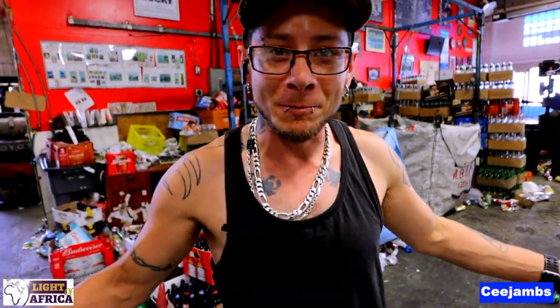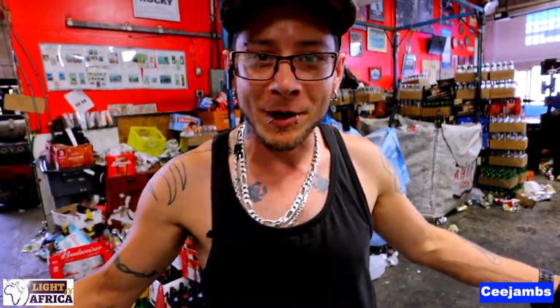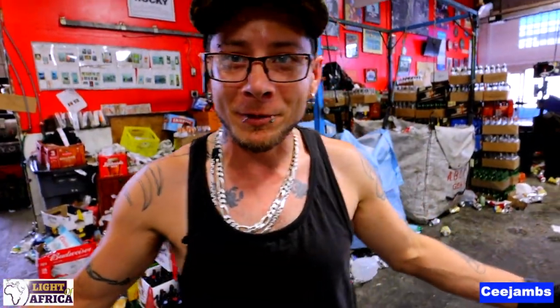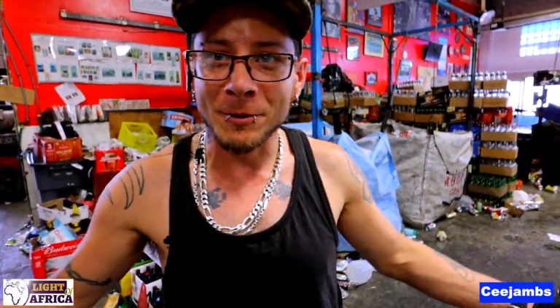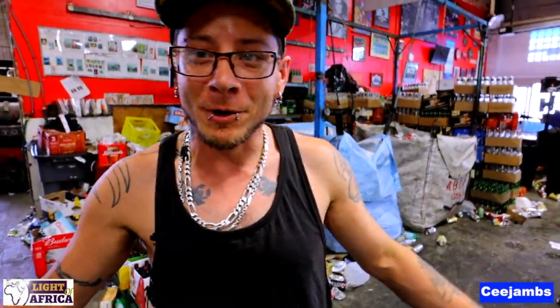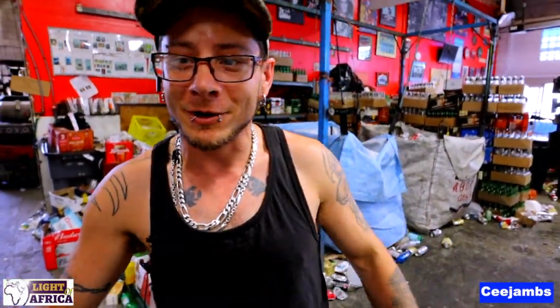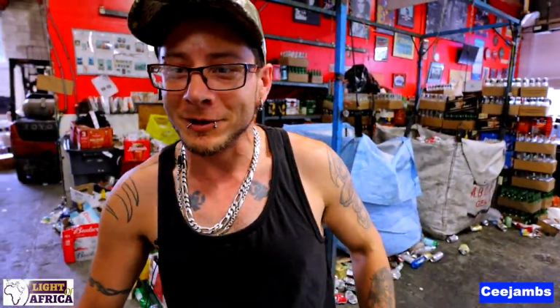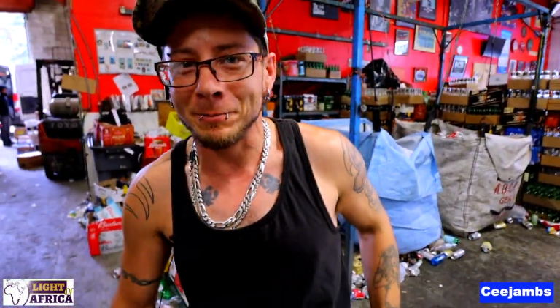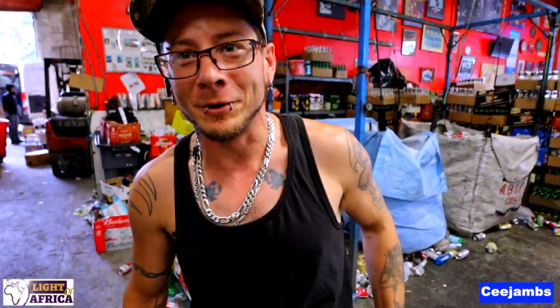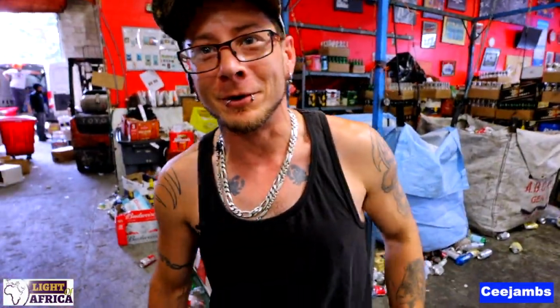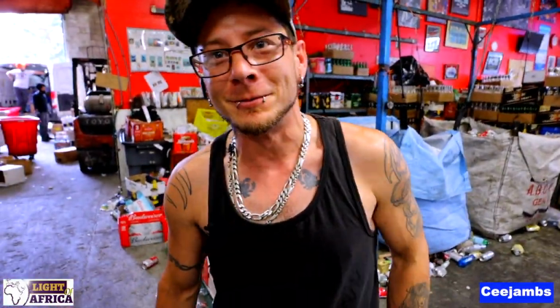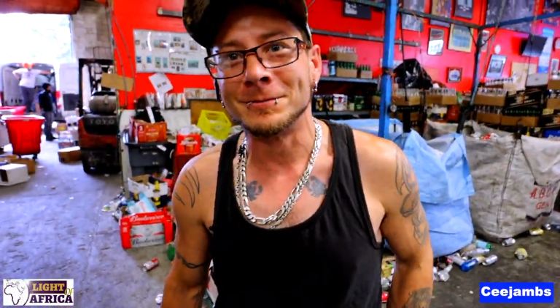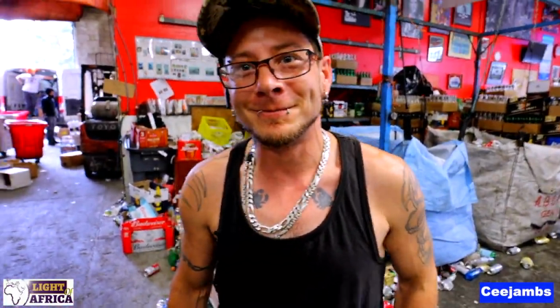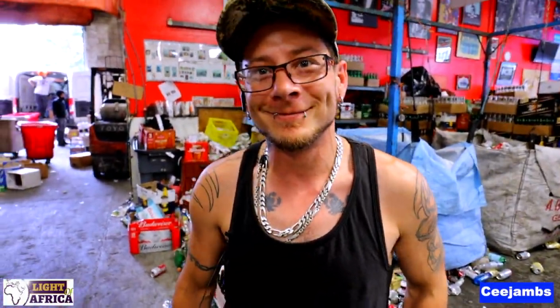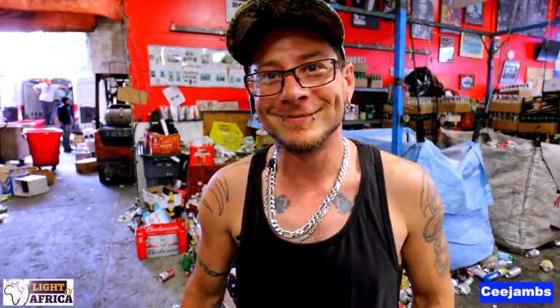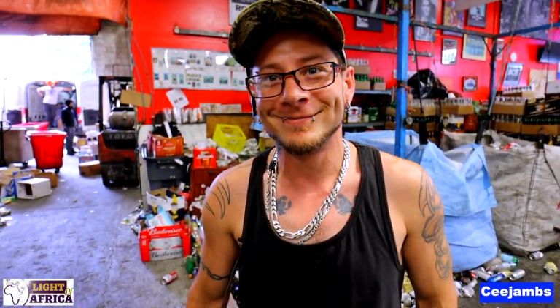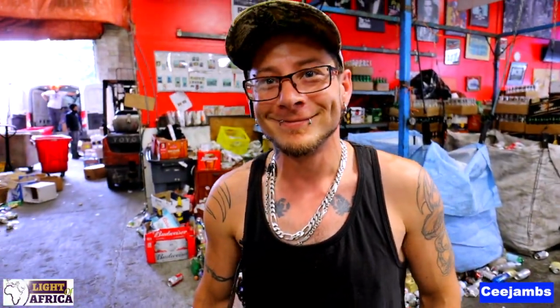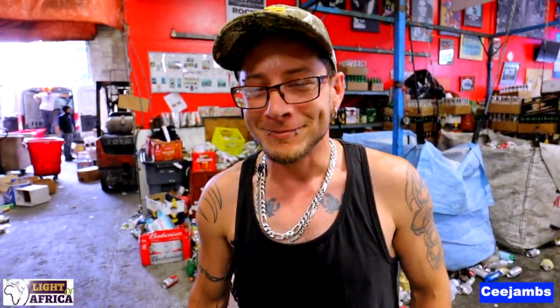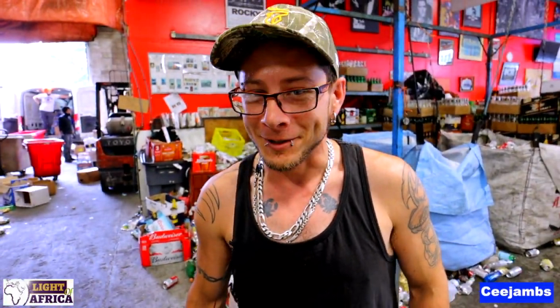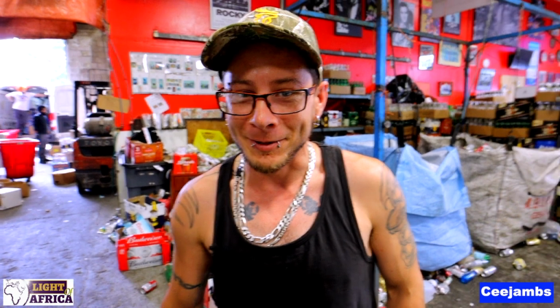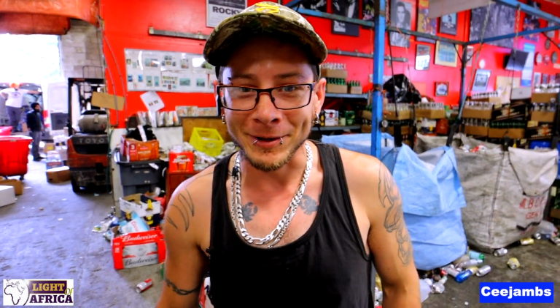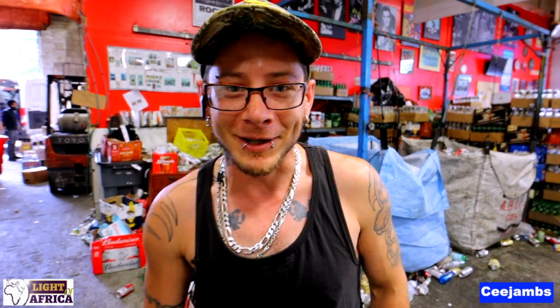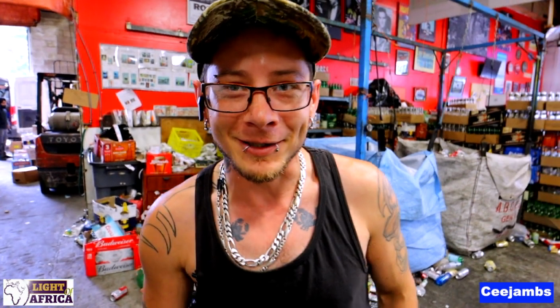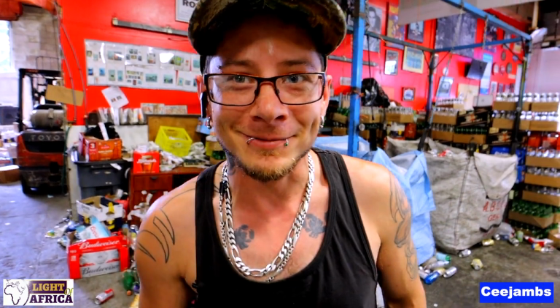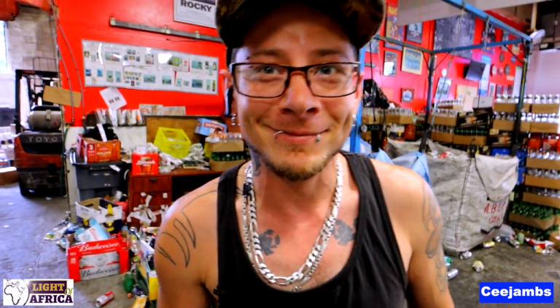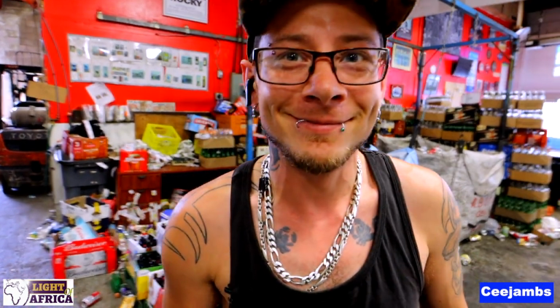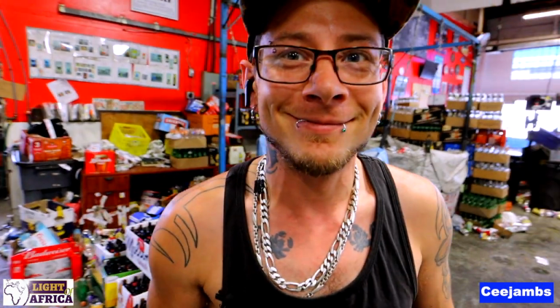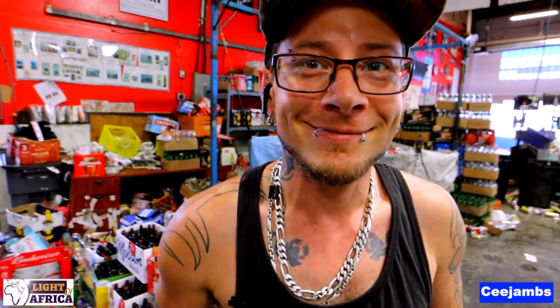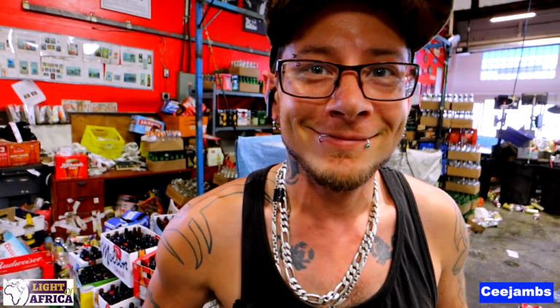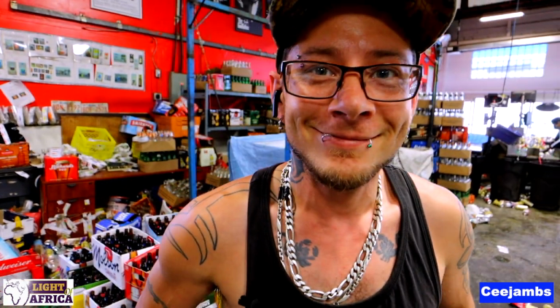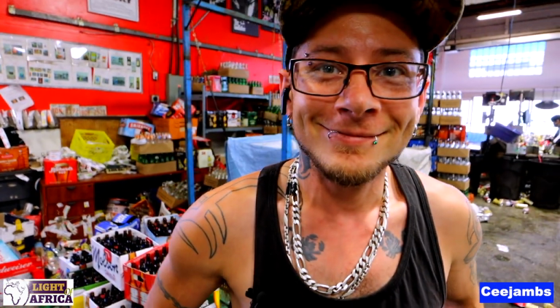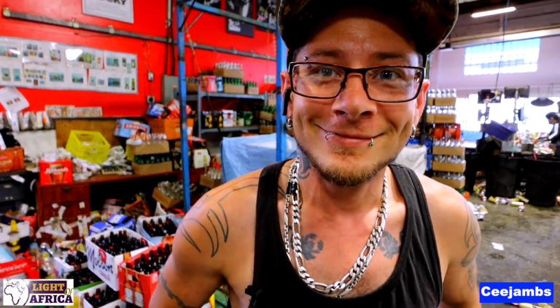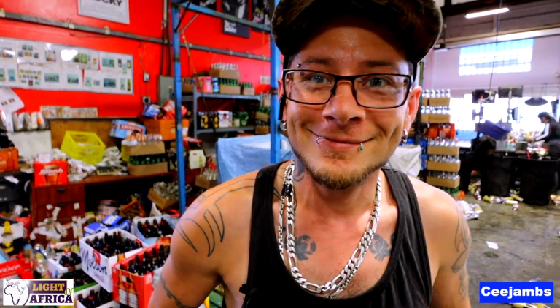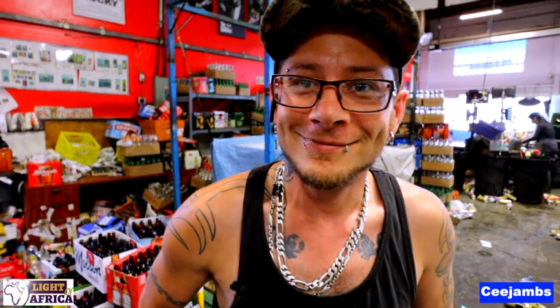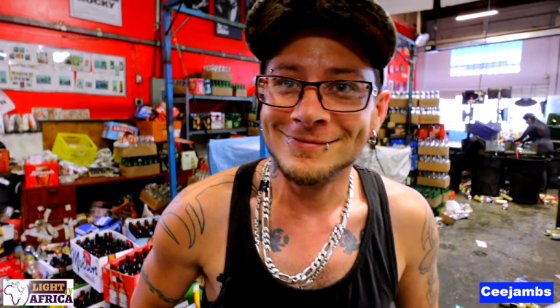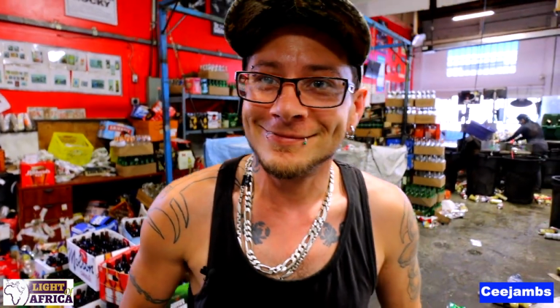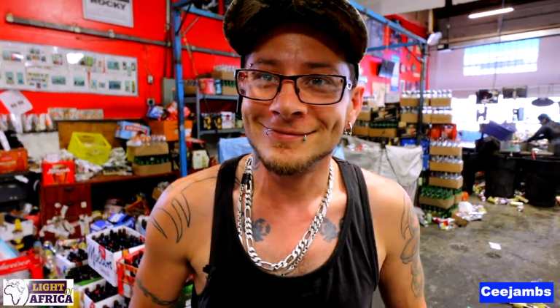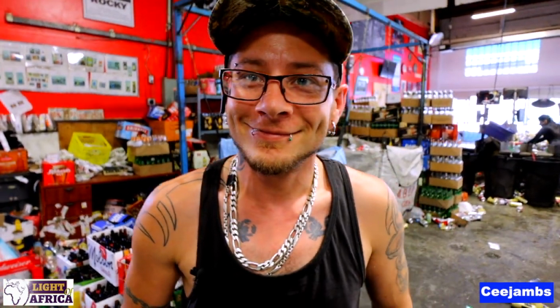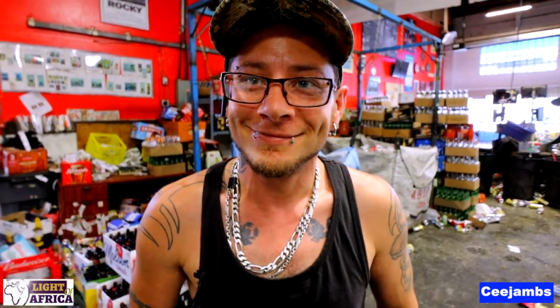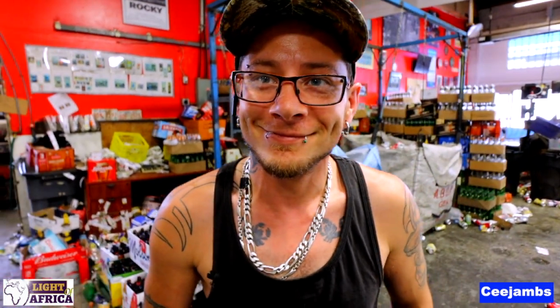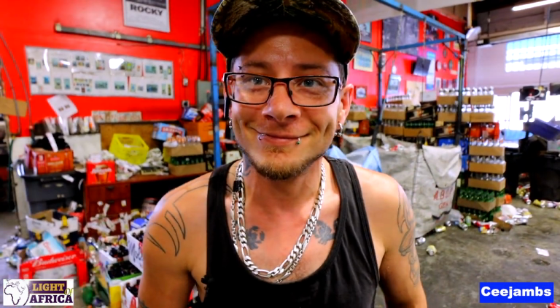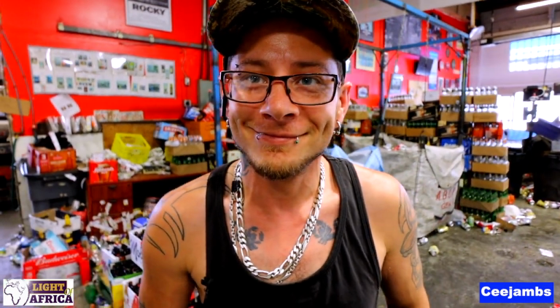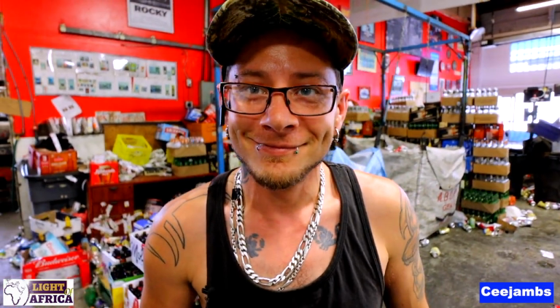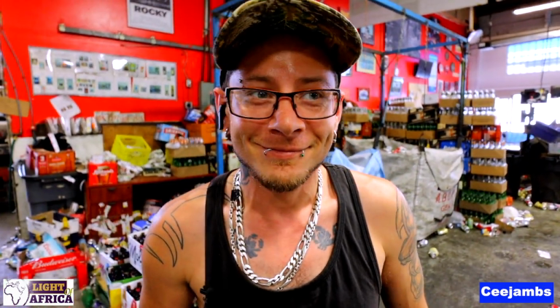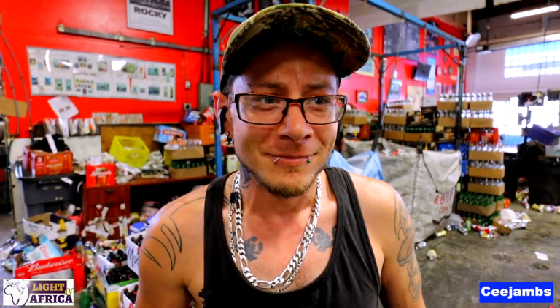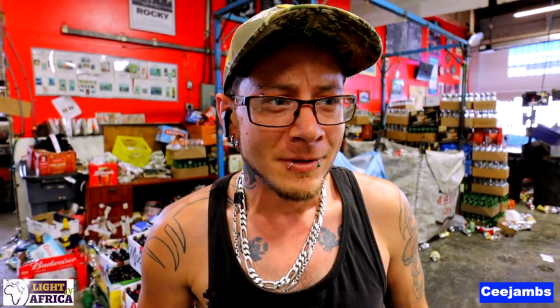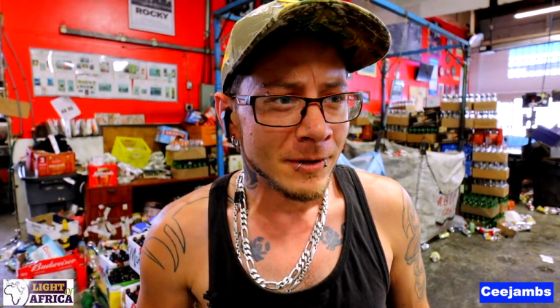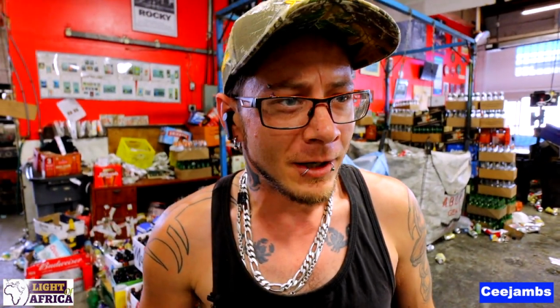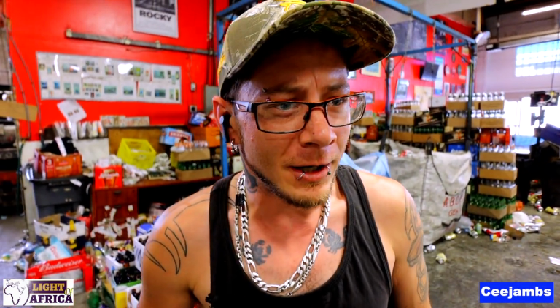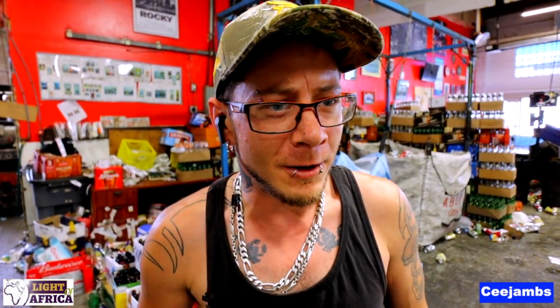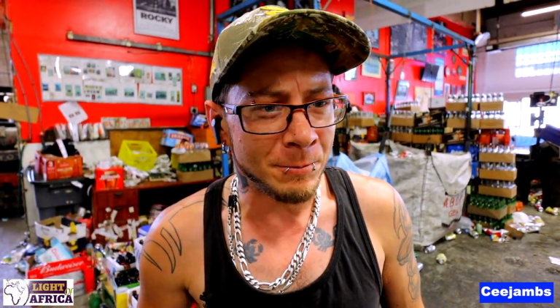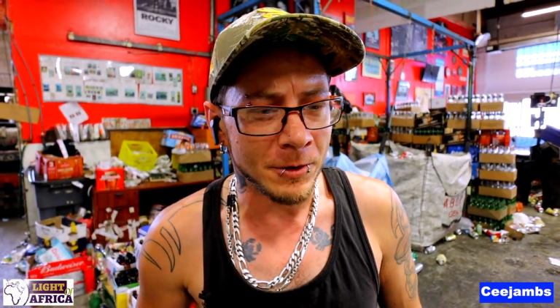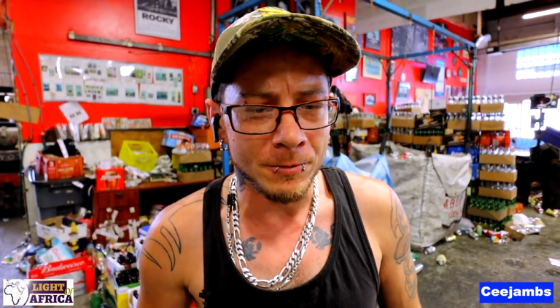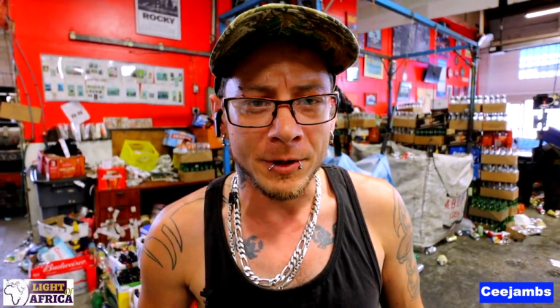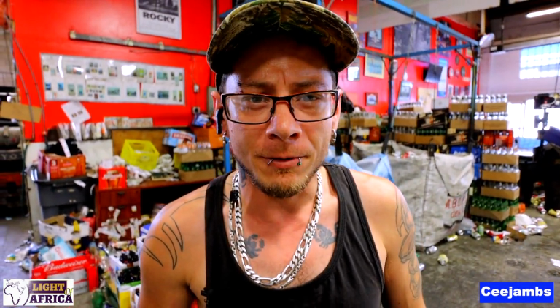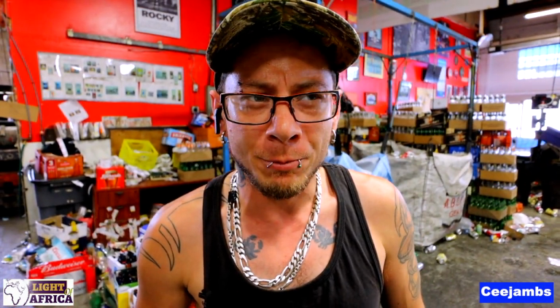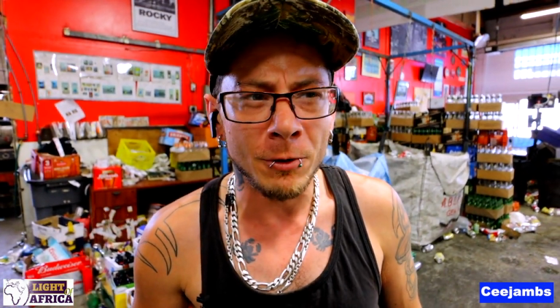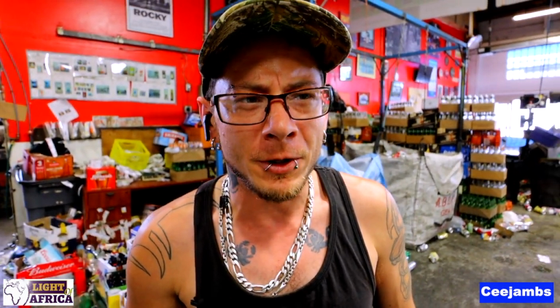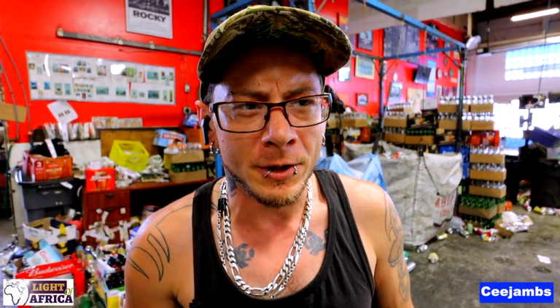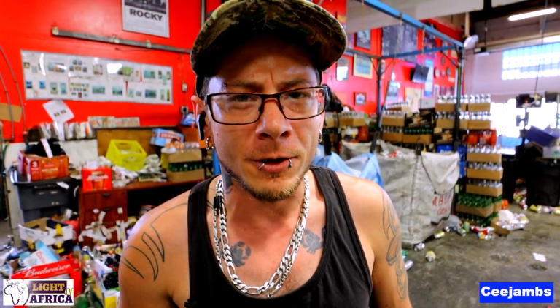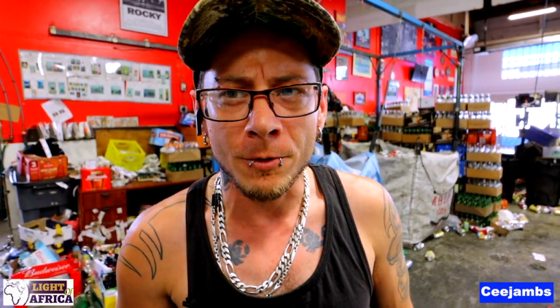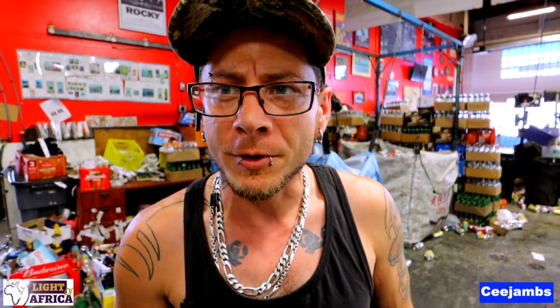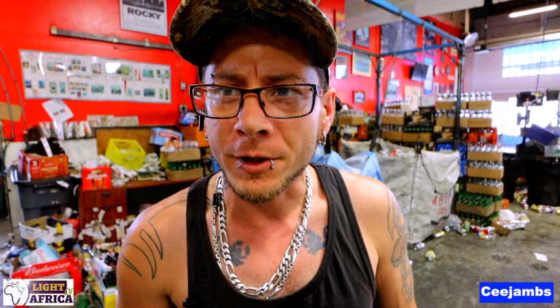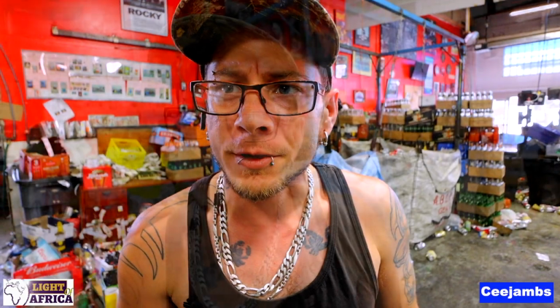Welcome to Beverly Bottle Depot. How are you? Not bad. Tell me, how long have you been working here? I've been about a year, over a year.